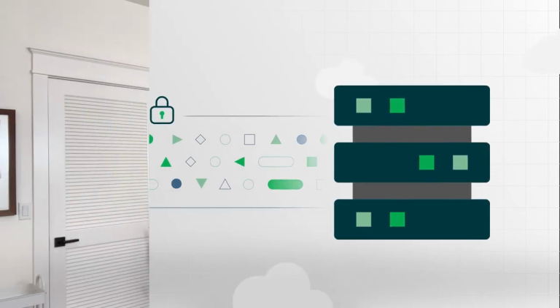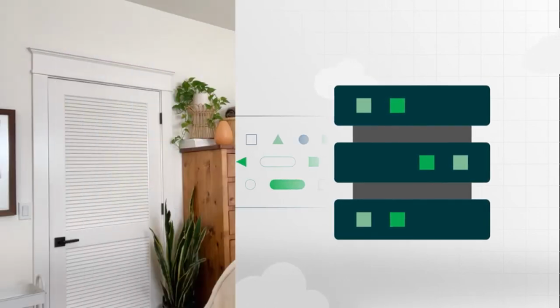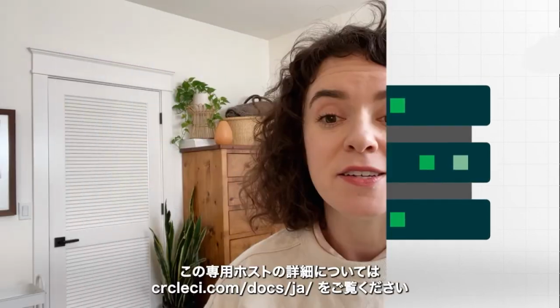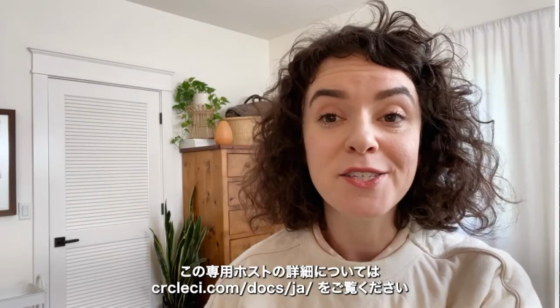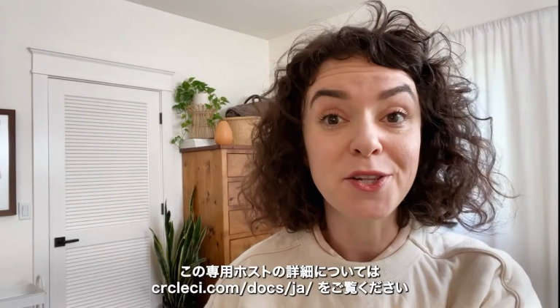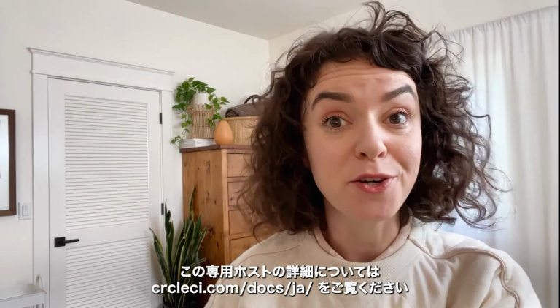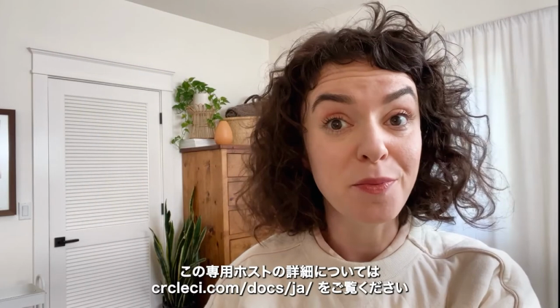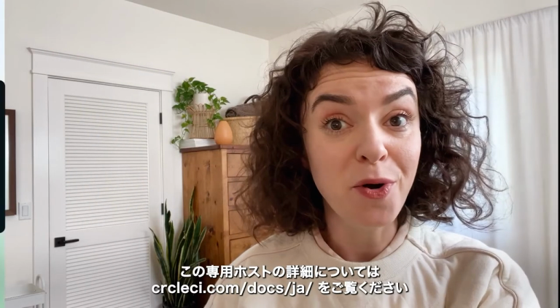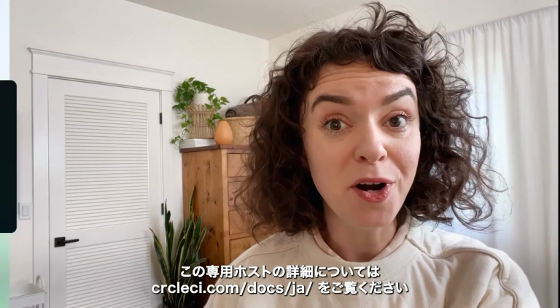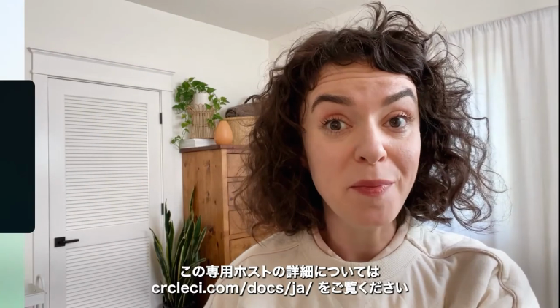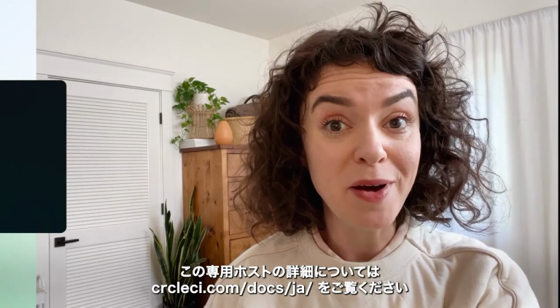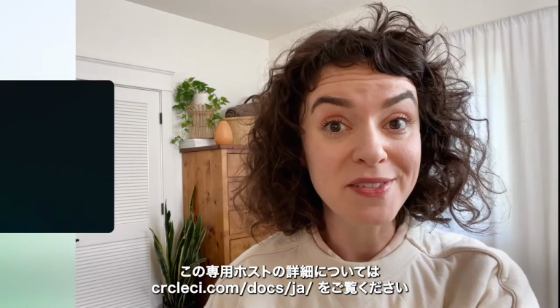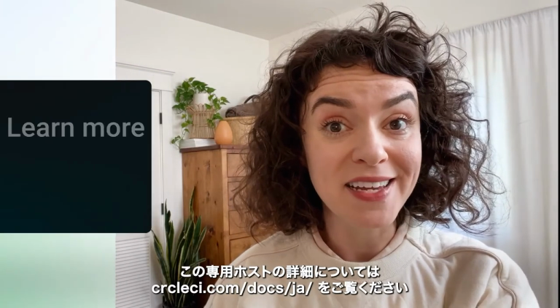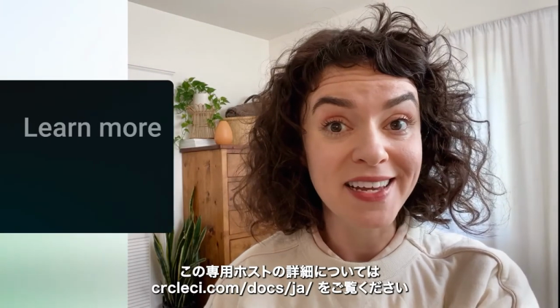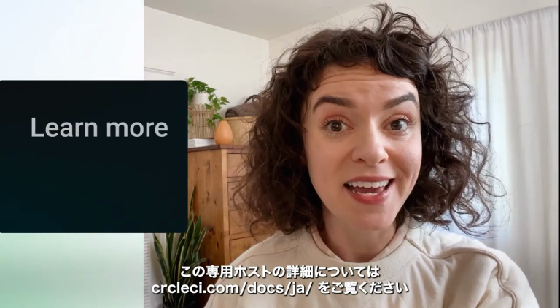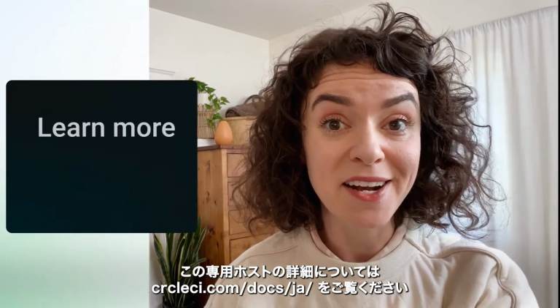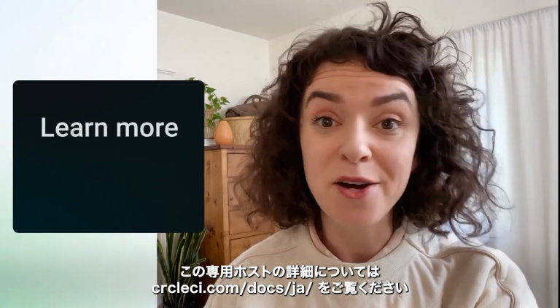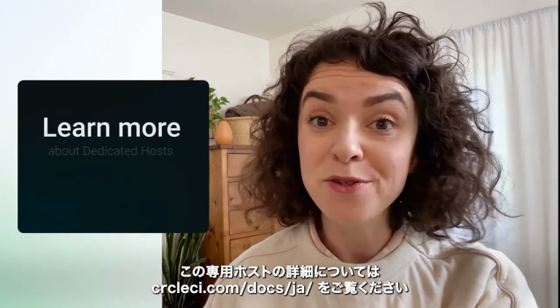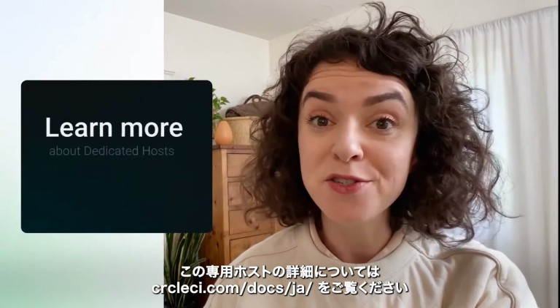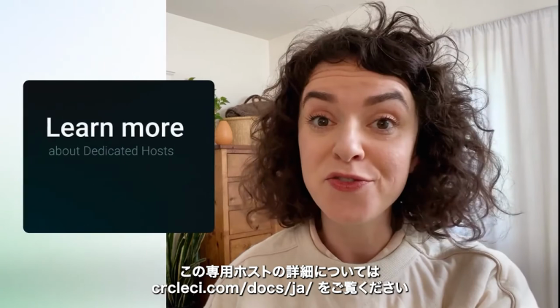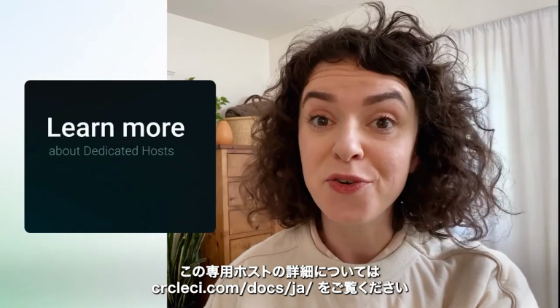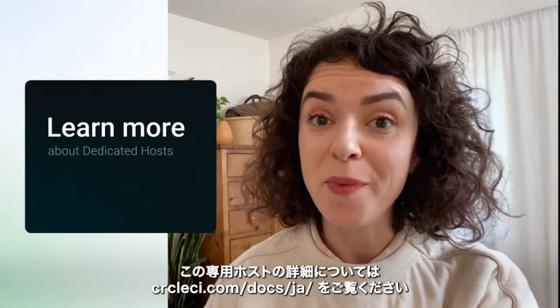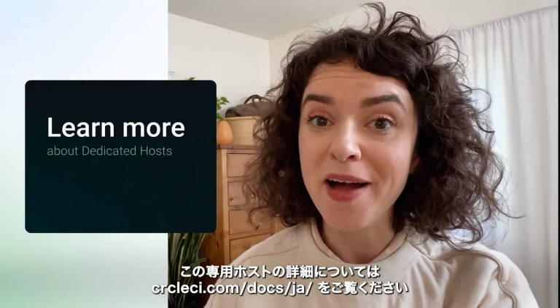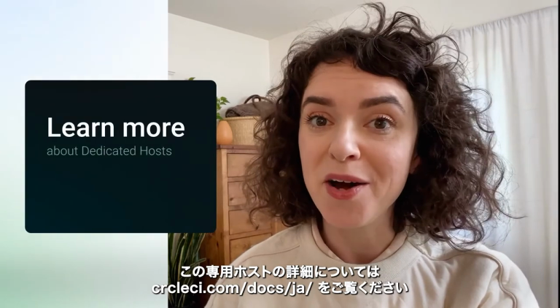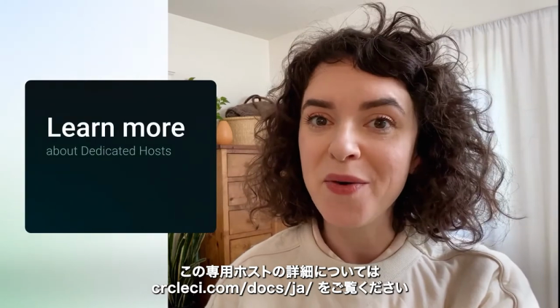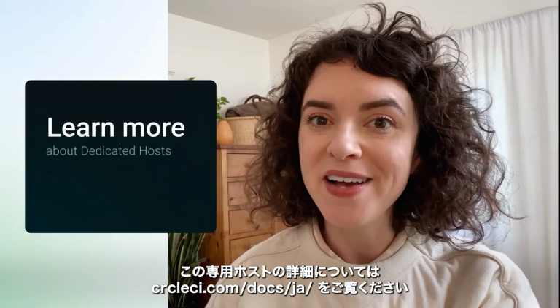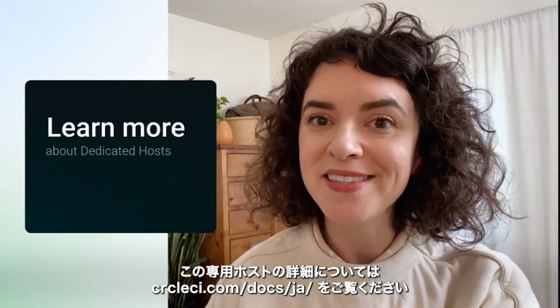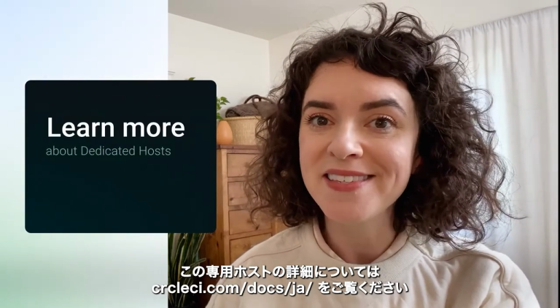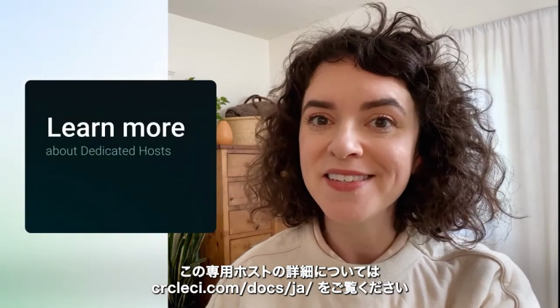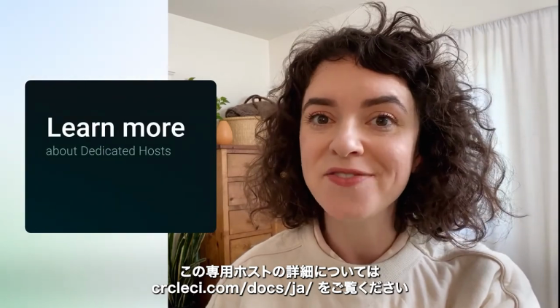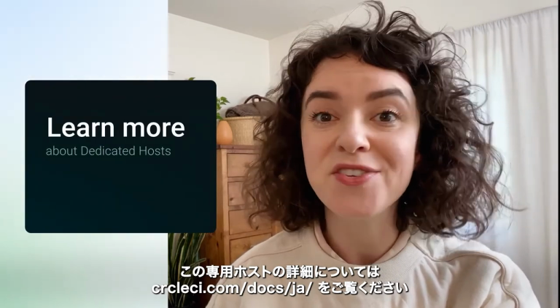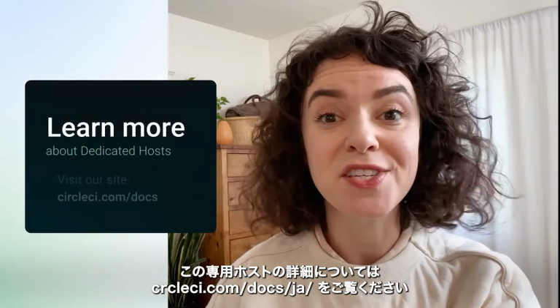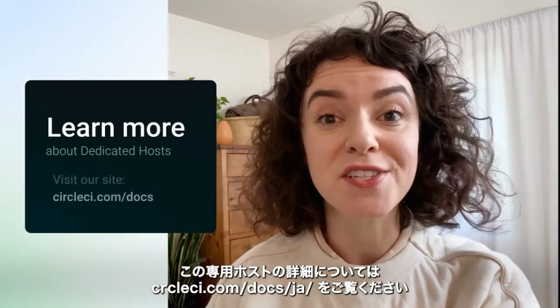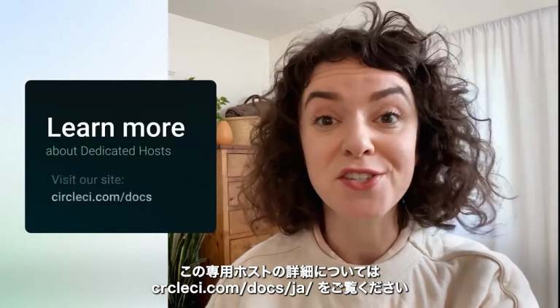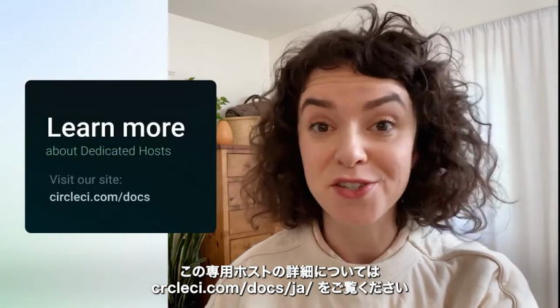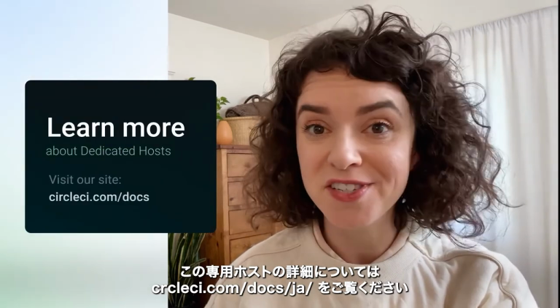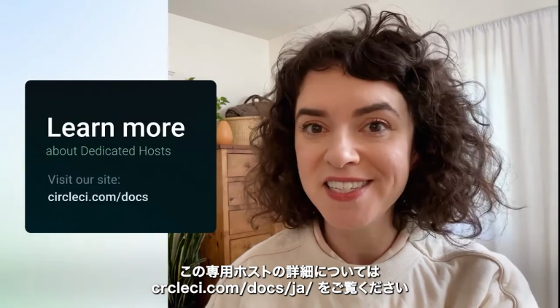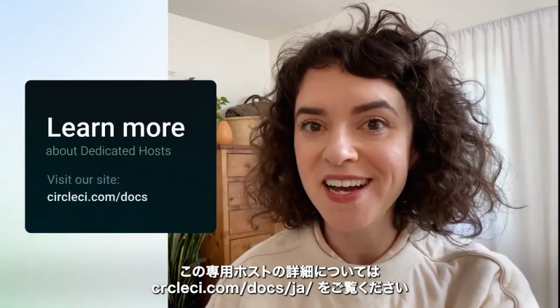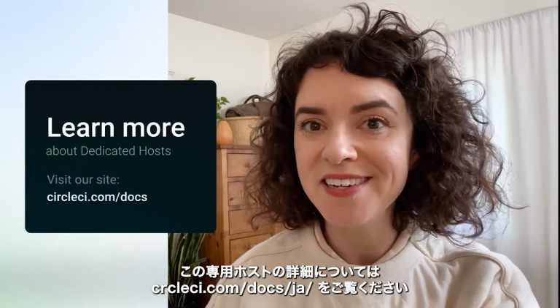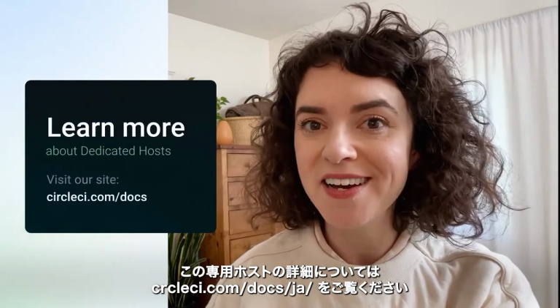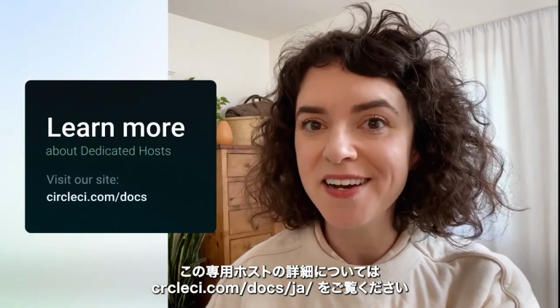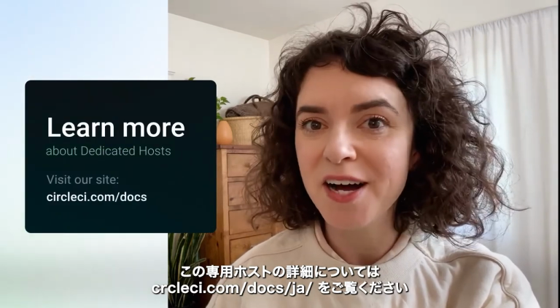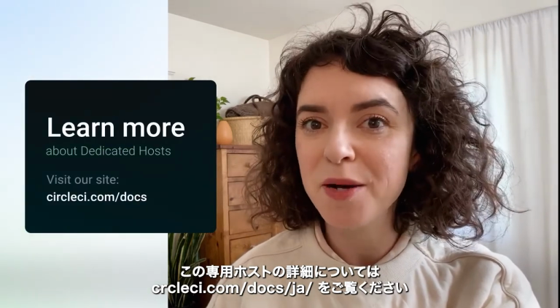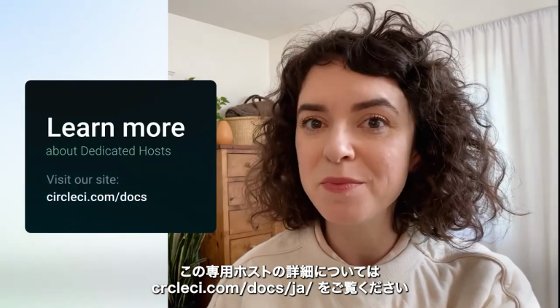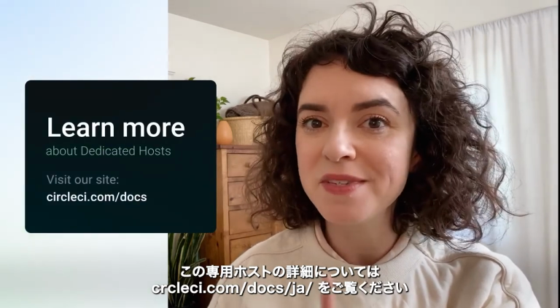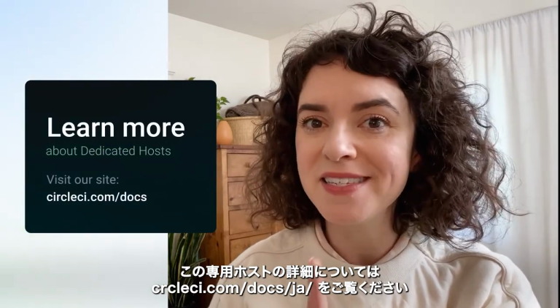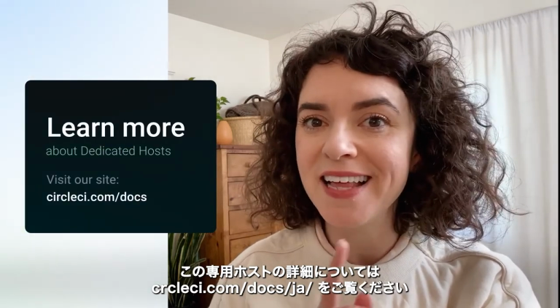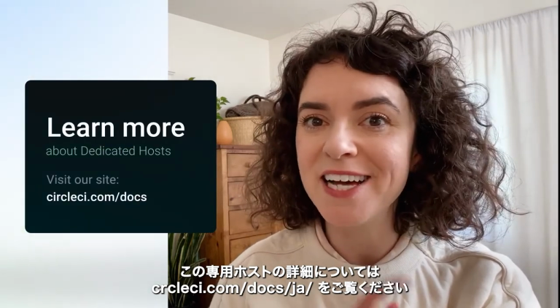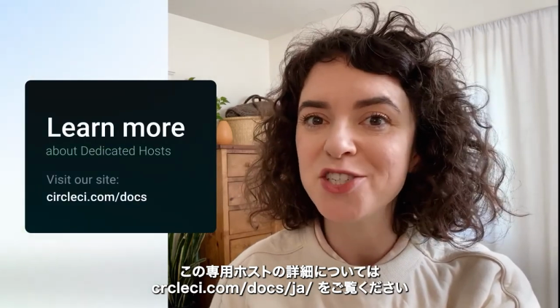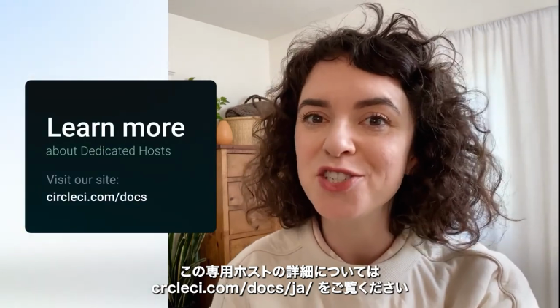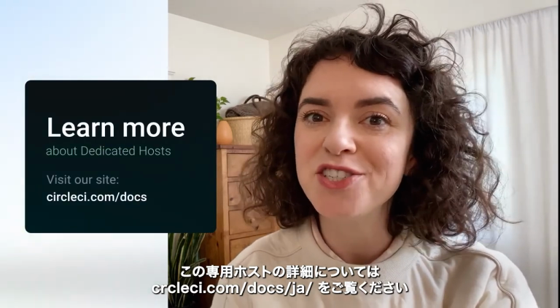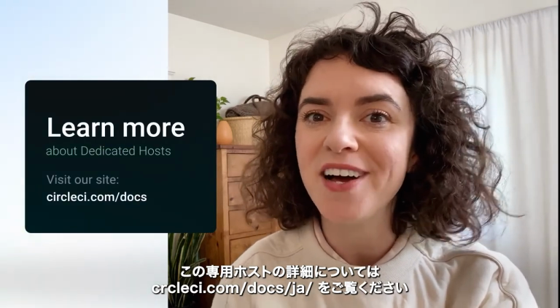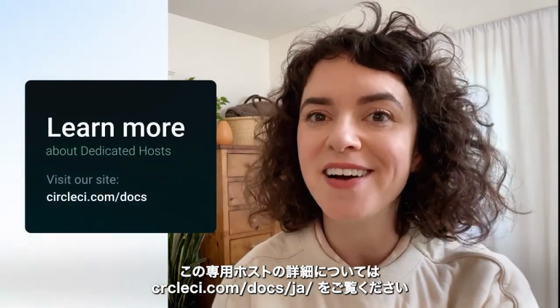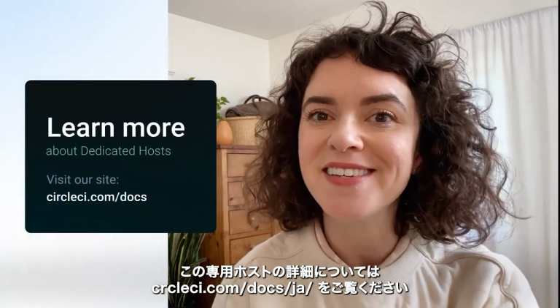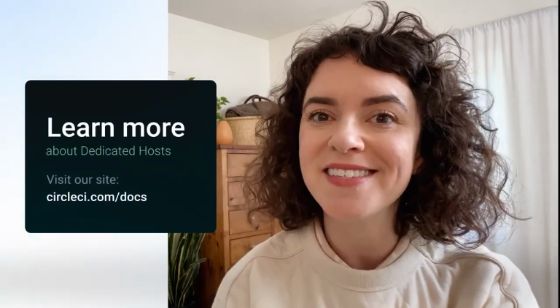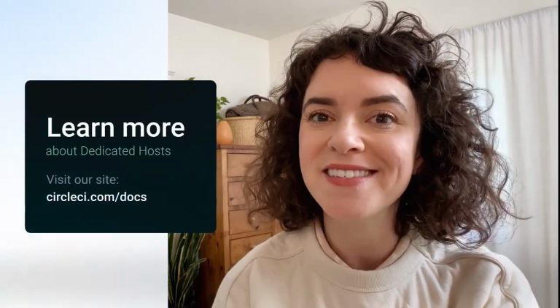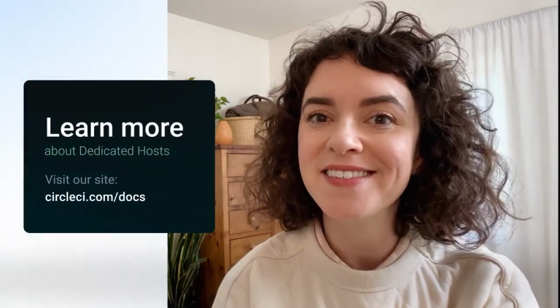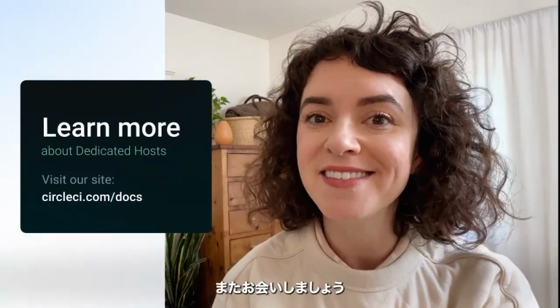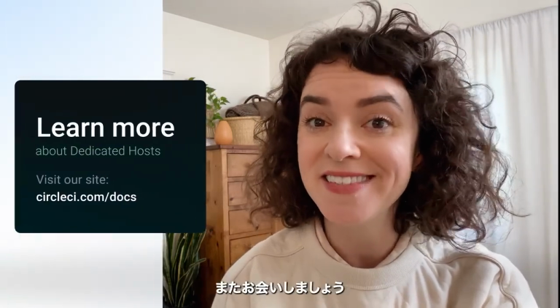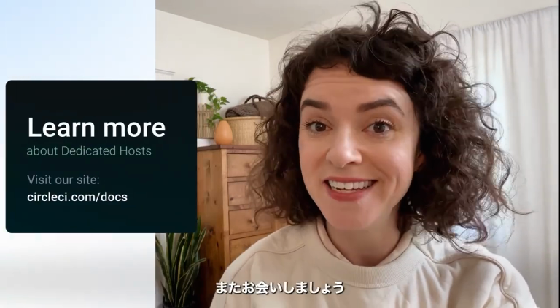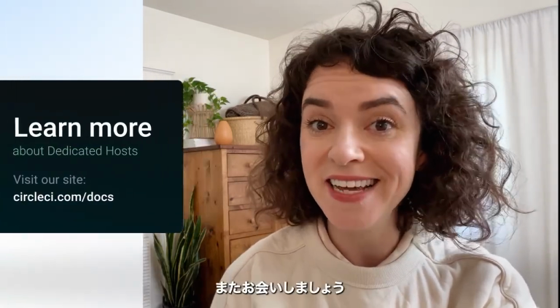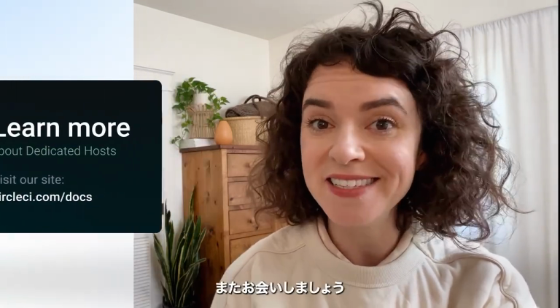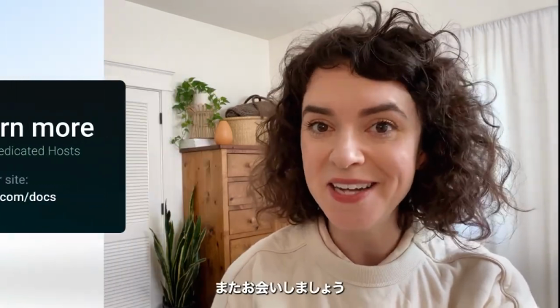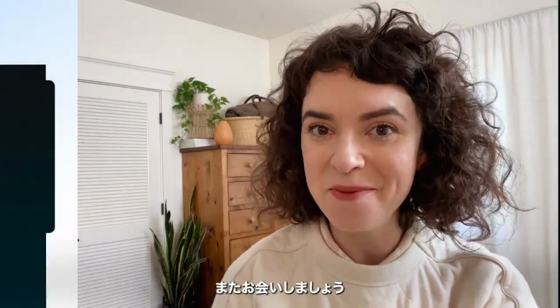To learn more about dedicated hosts for macOS, visit circleci.com/docs. See you next time!